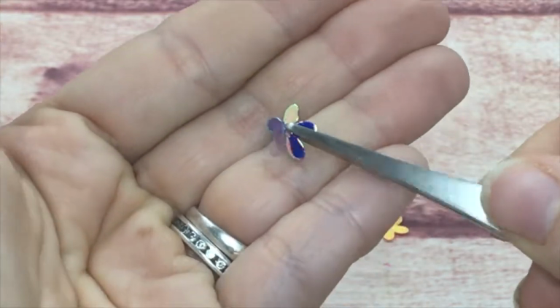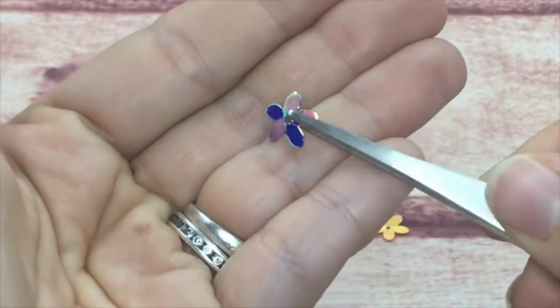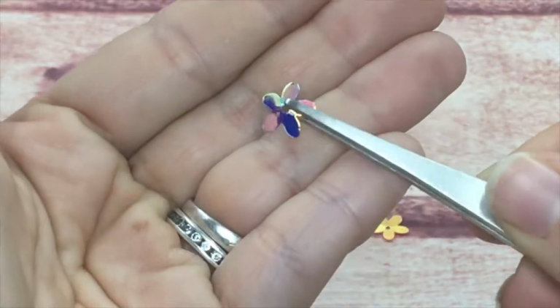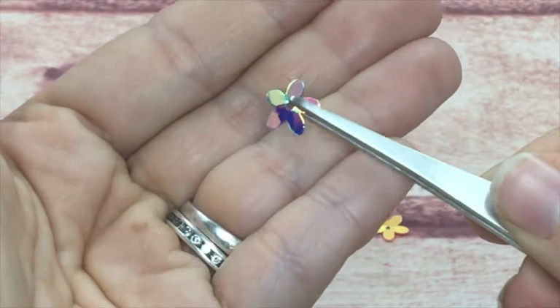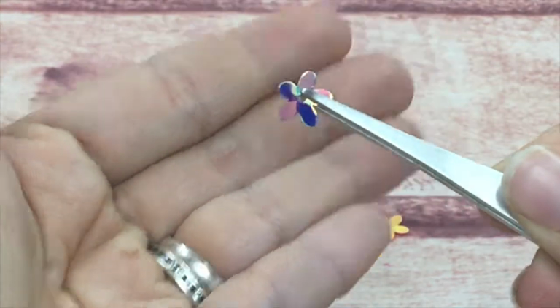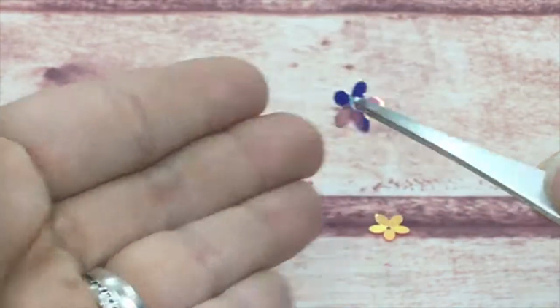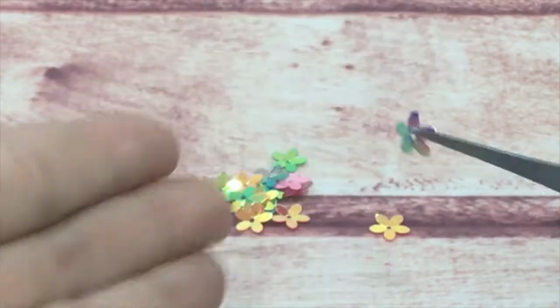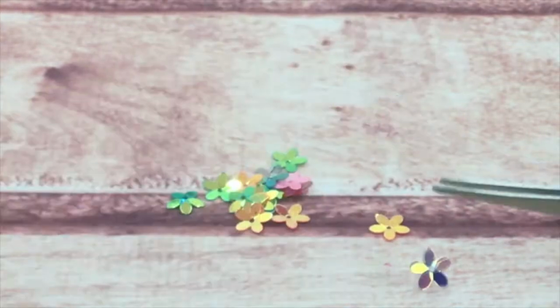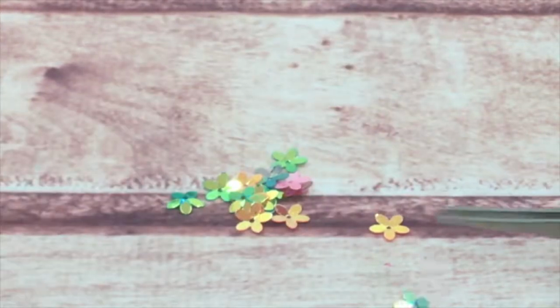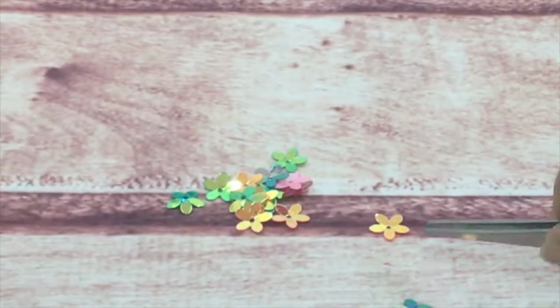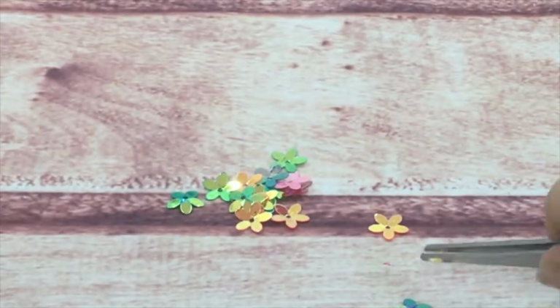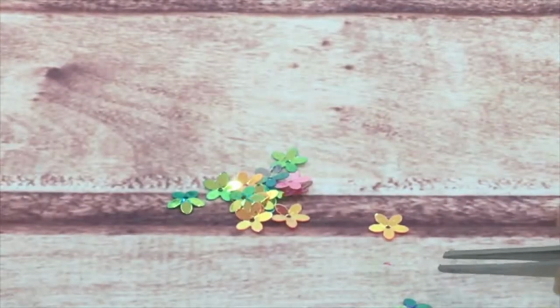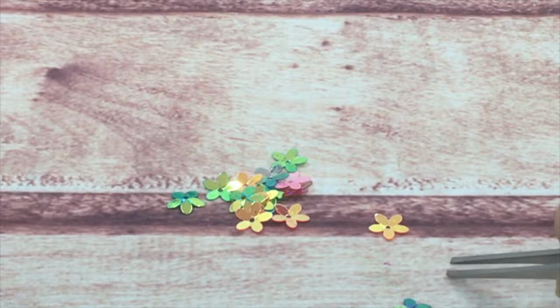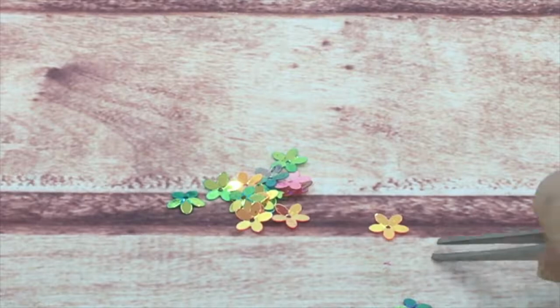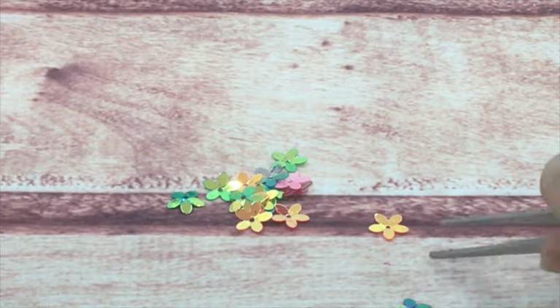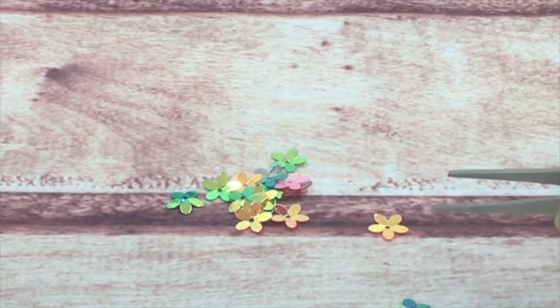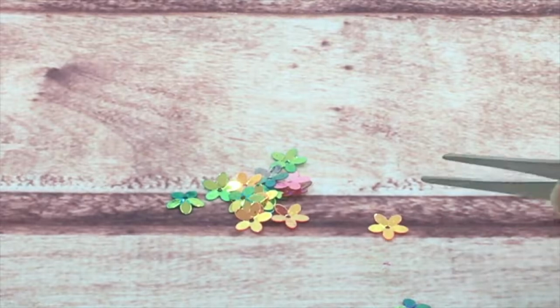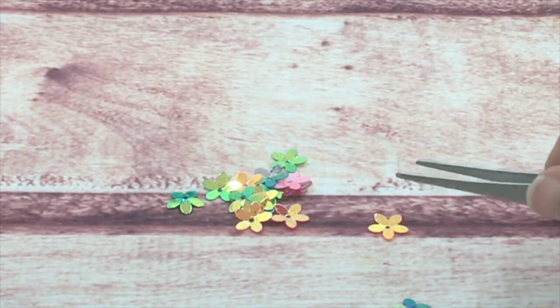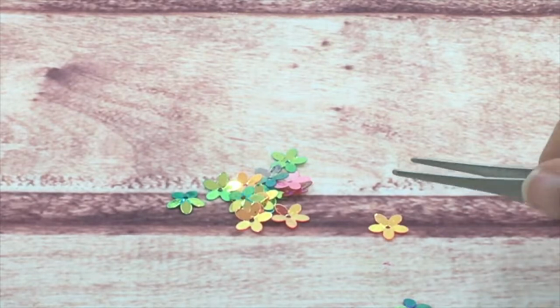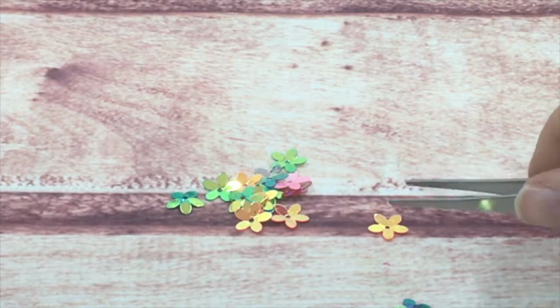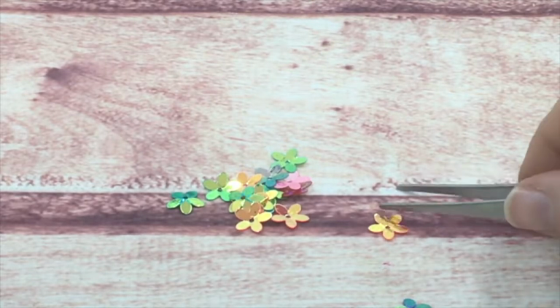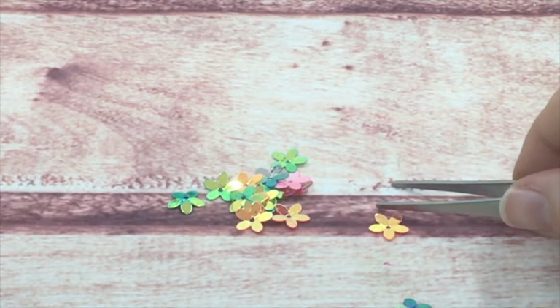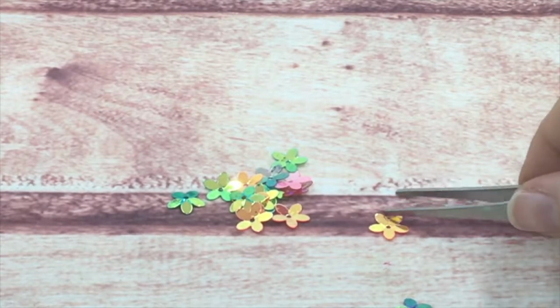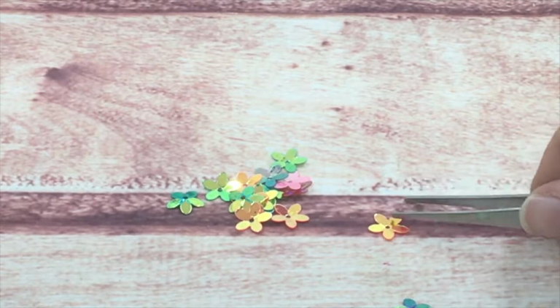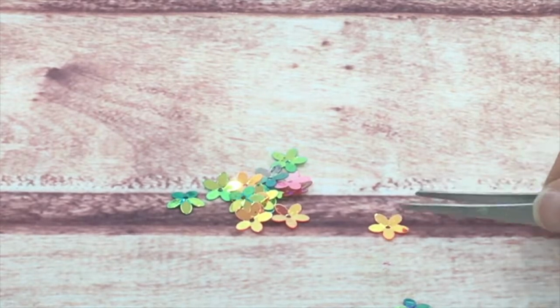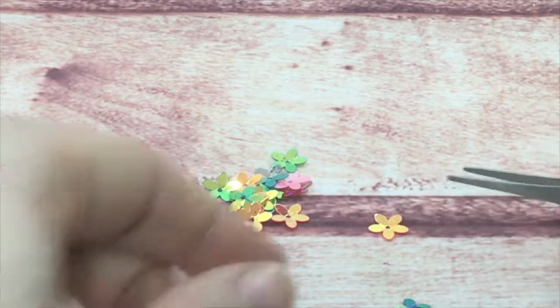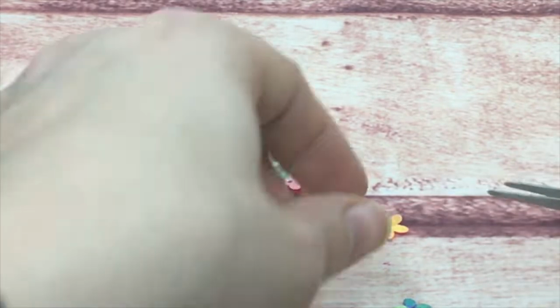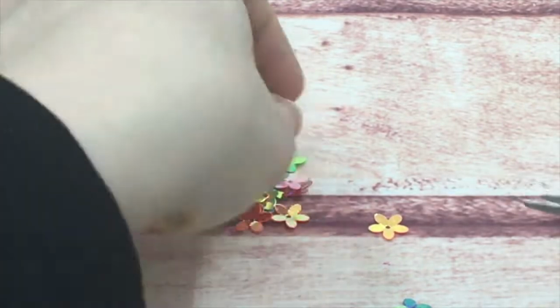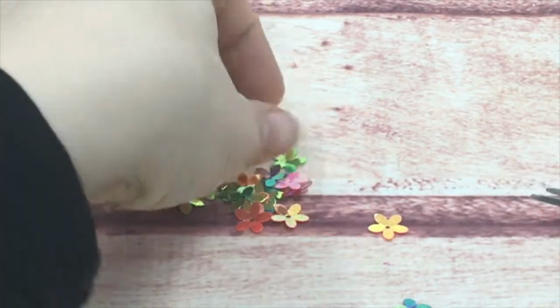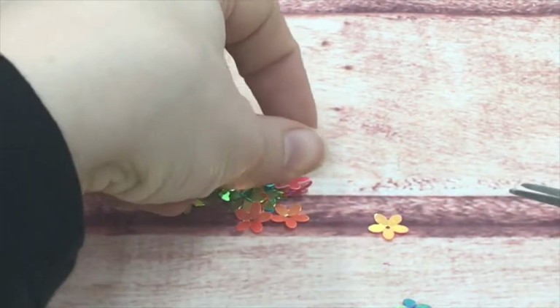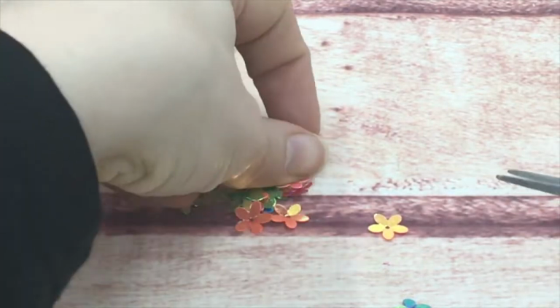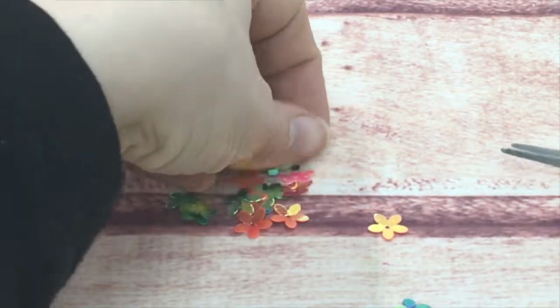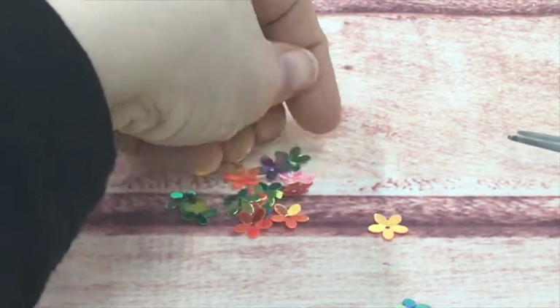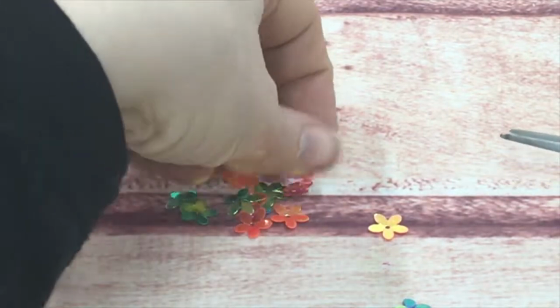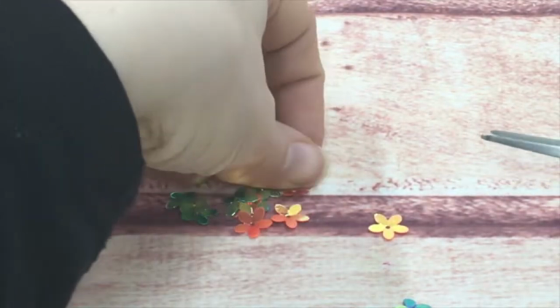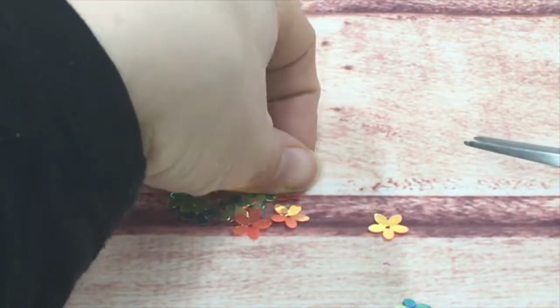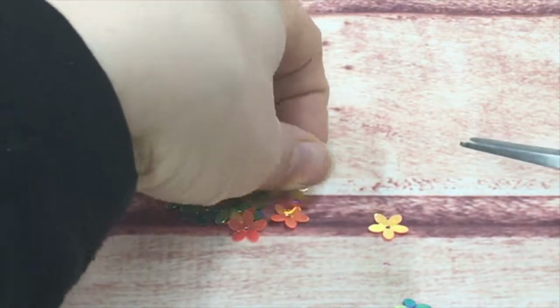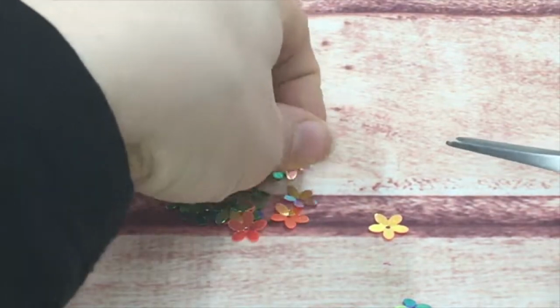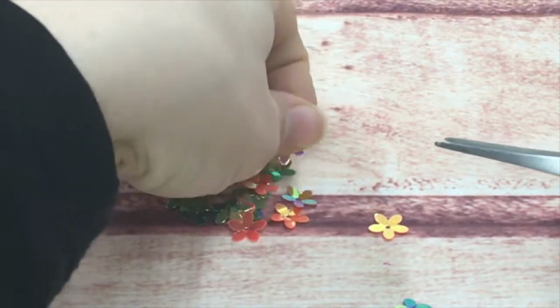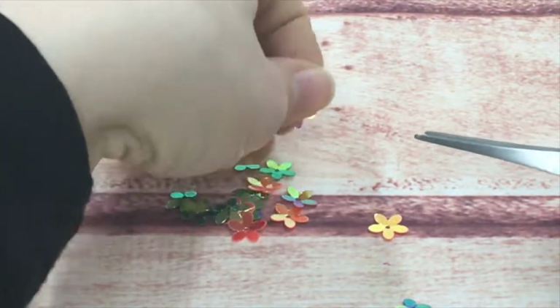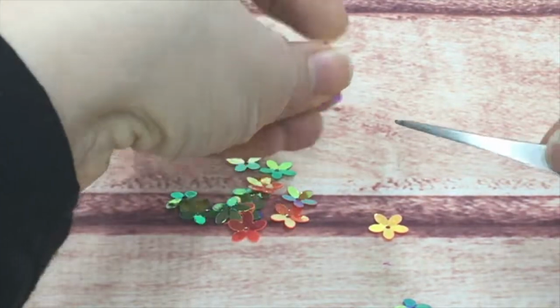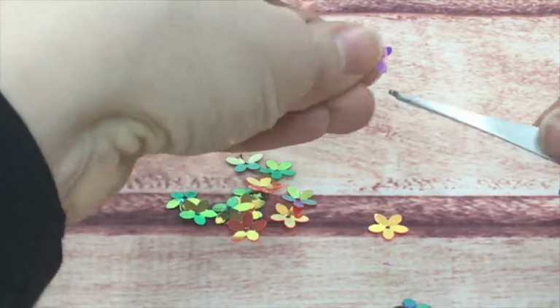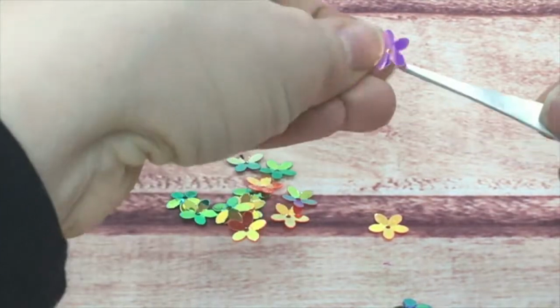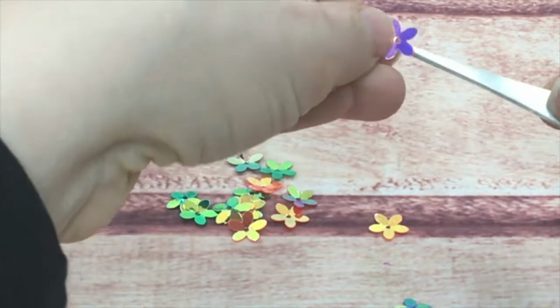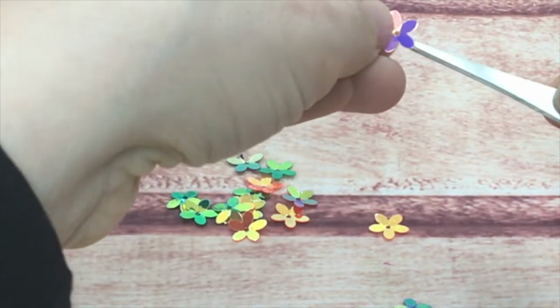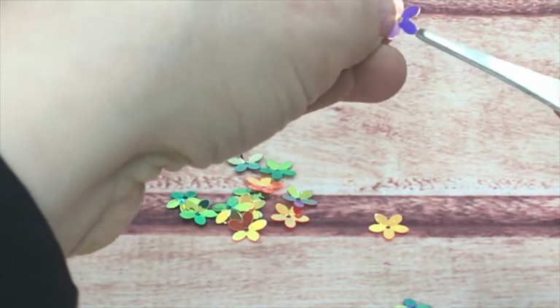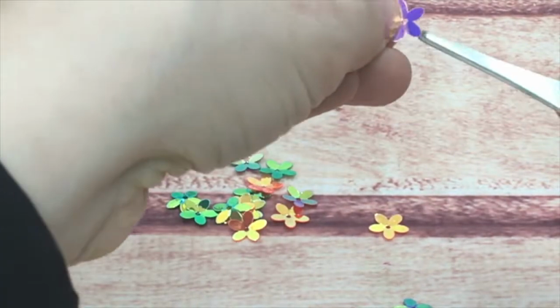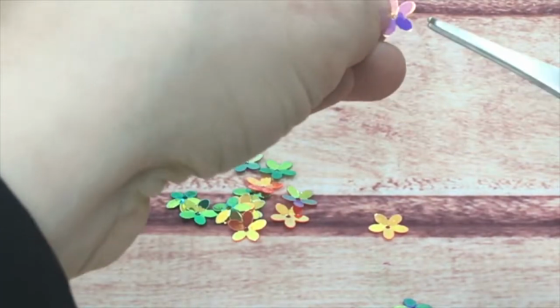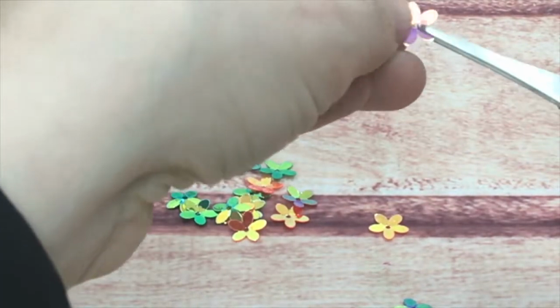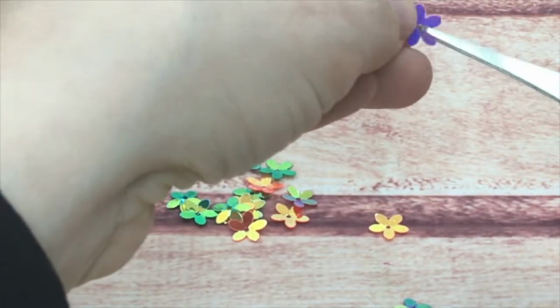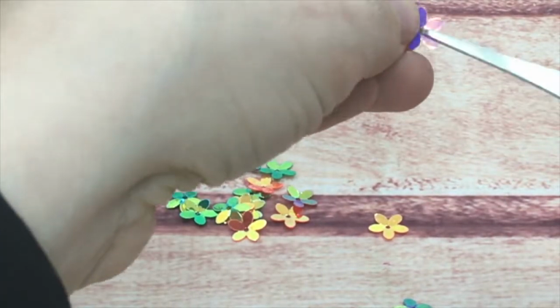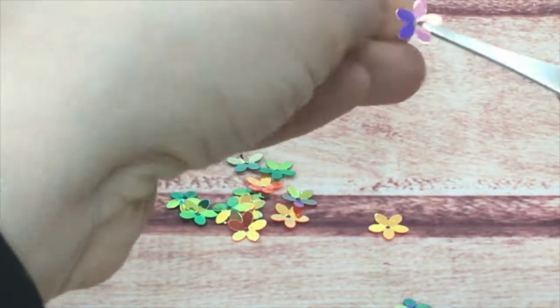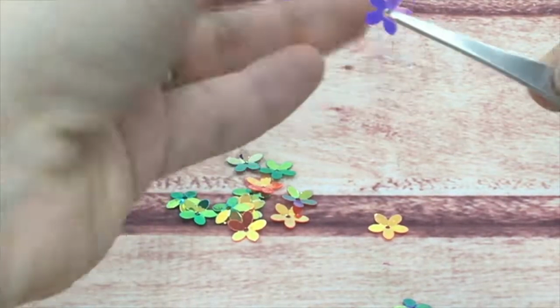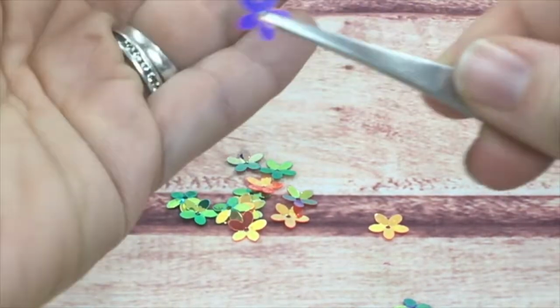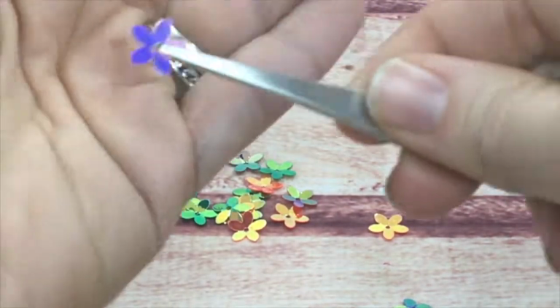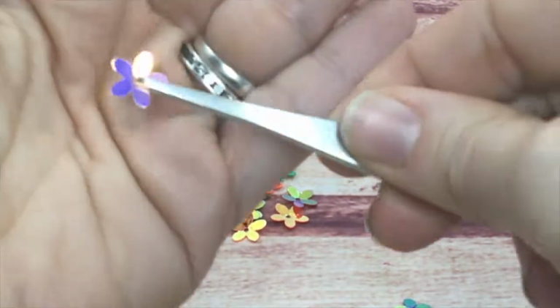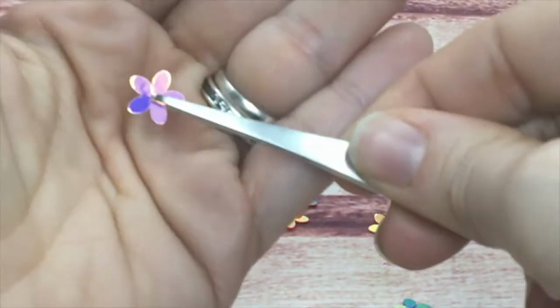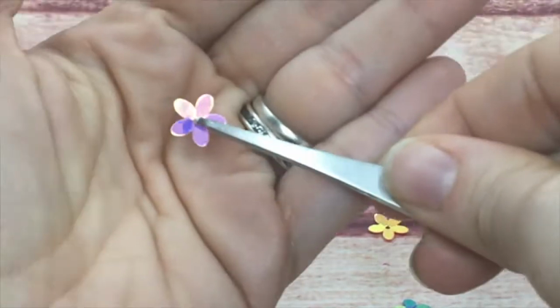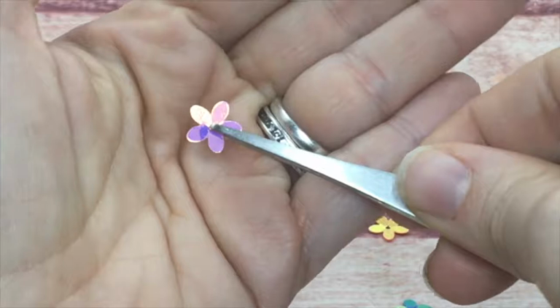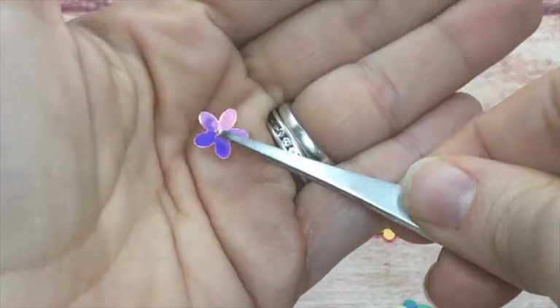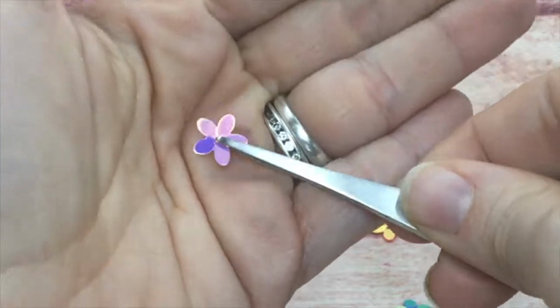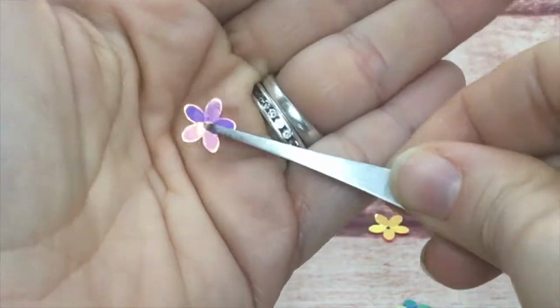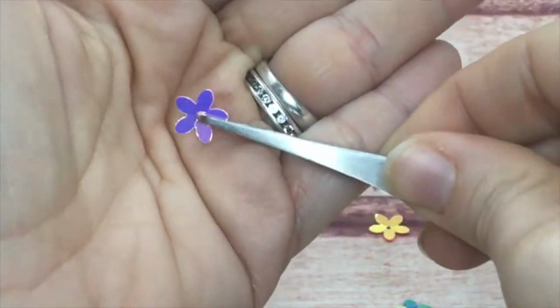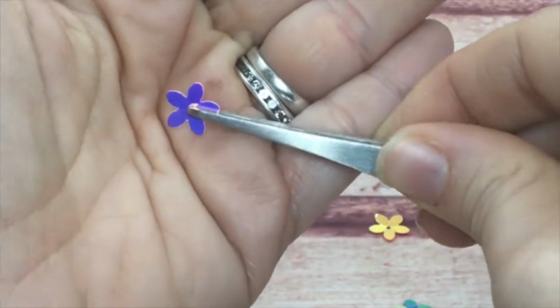Here you can see oranges, greens, pinks, blues, and purples in them — they're just beautiful.